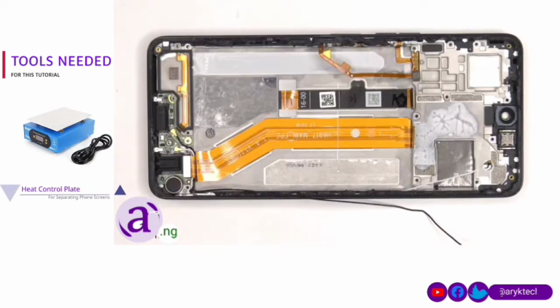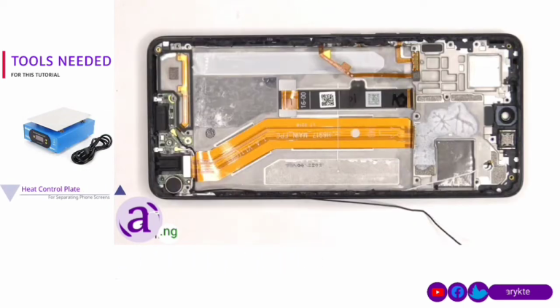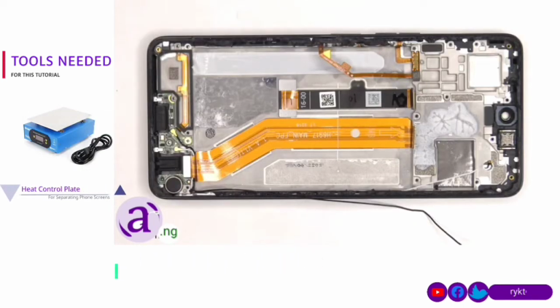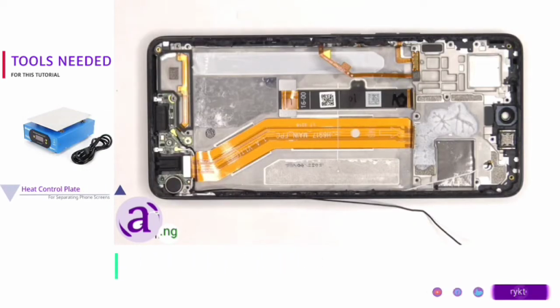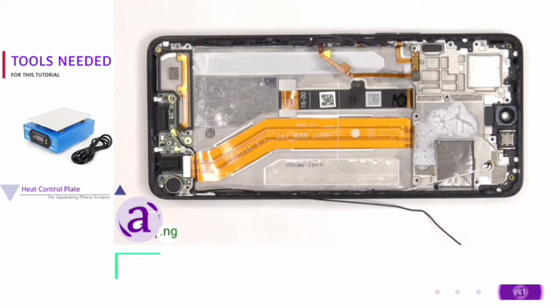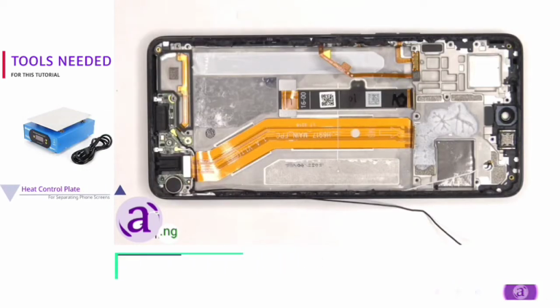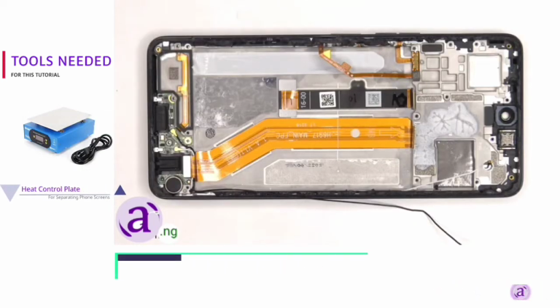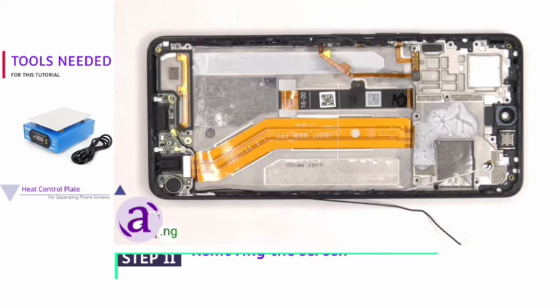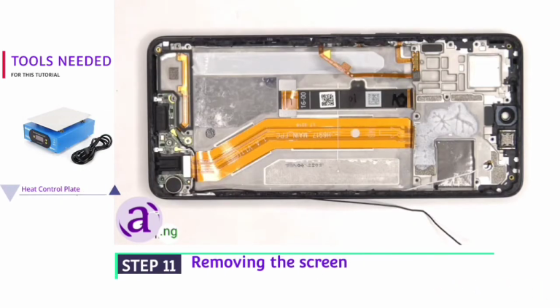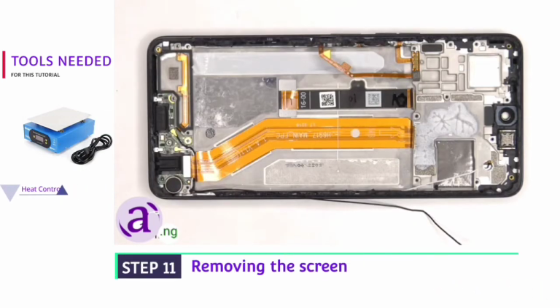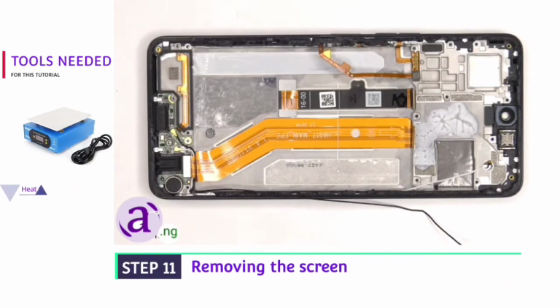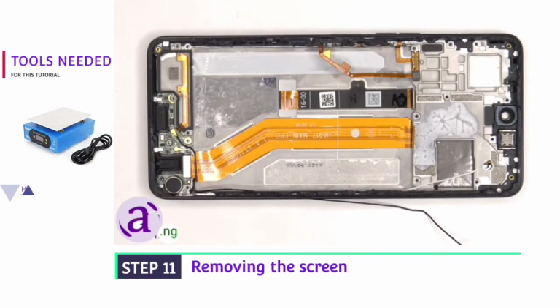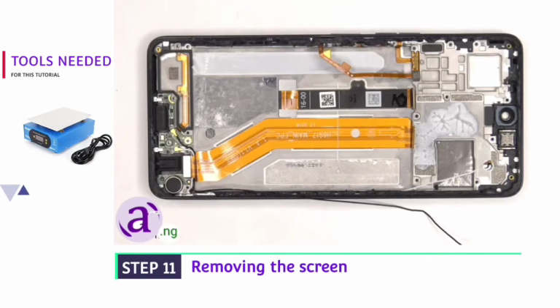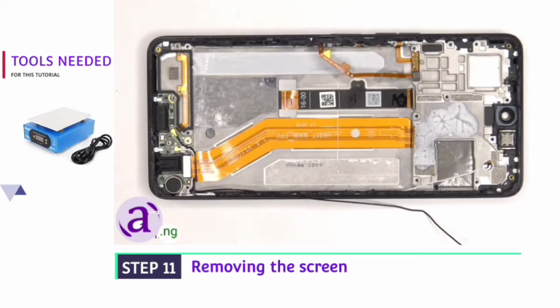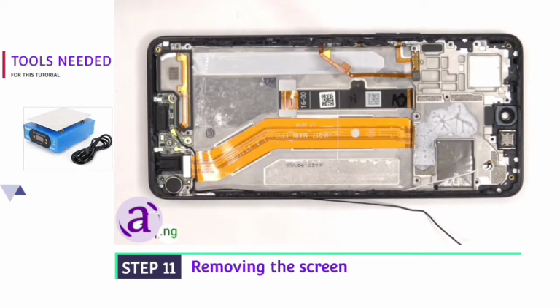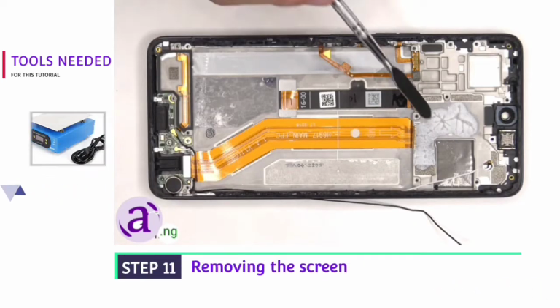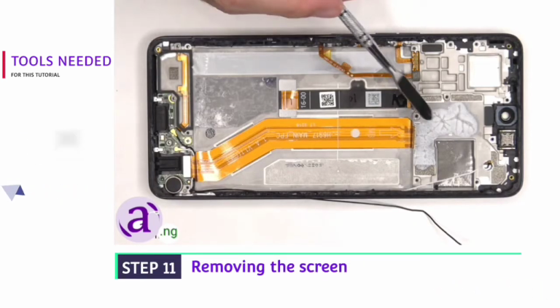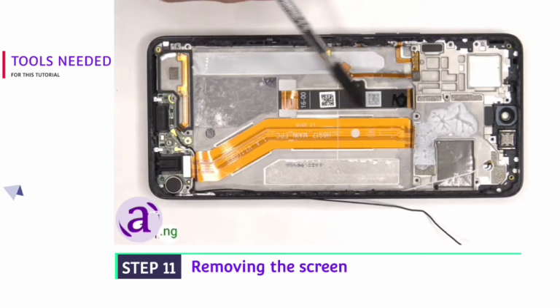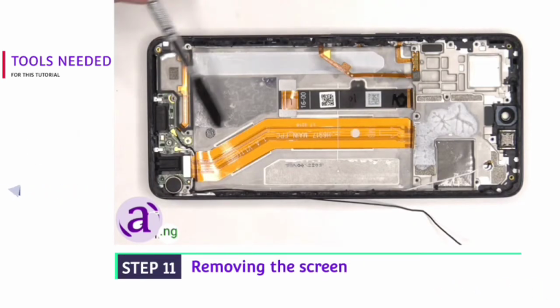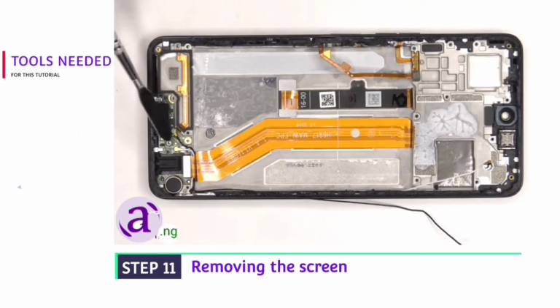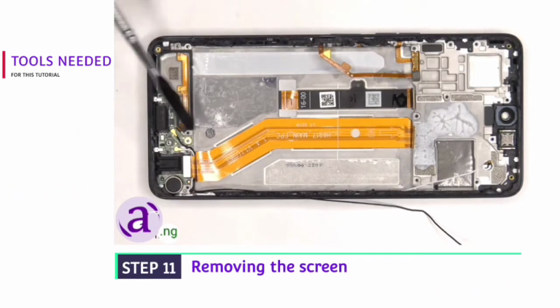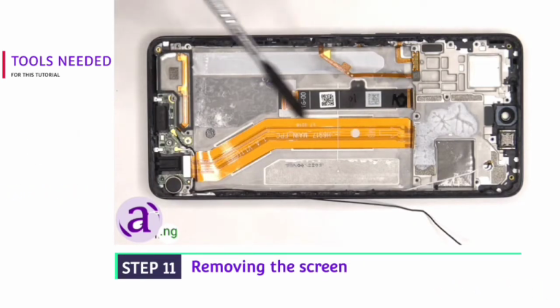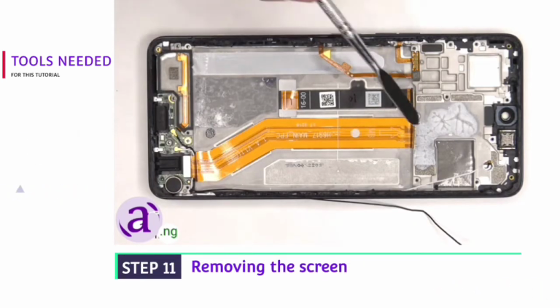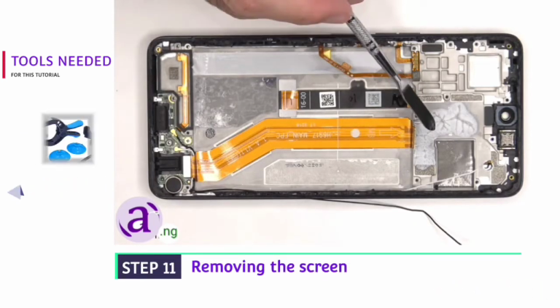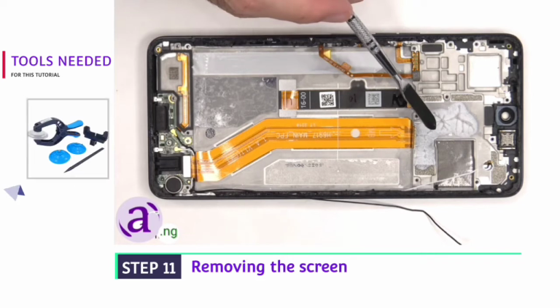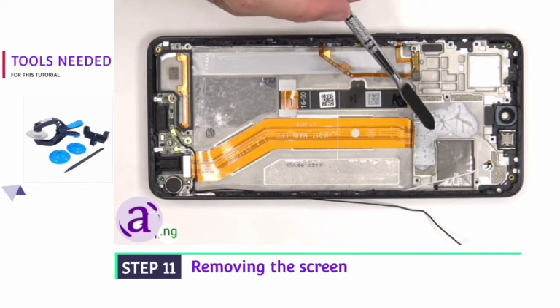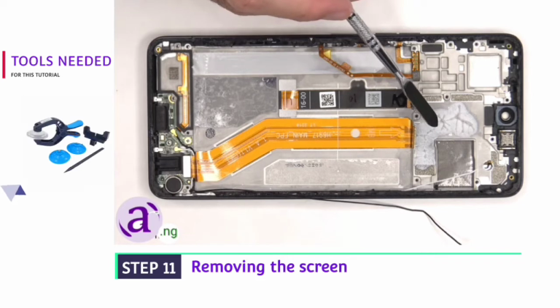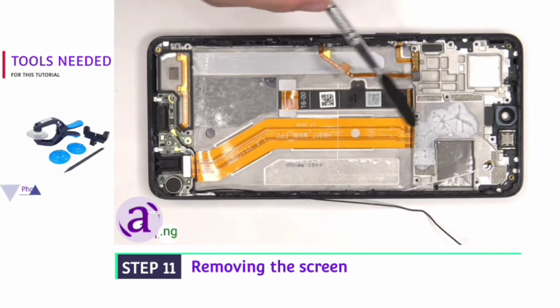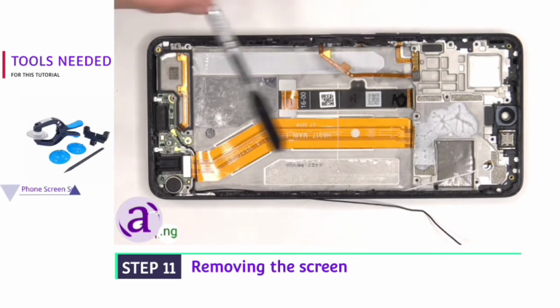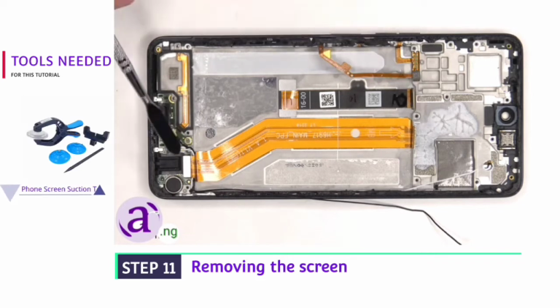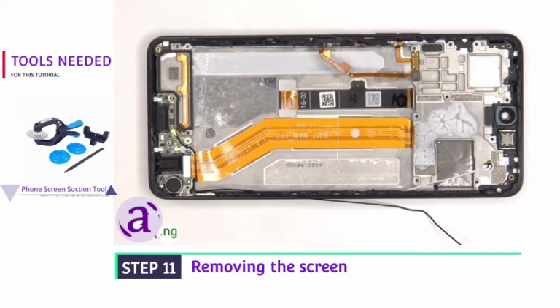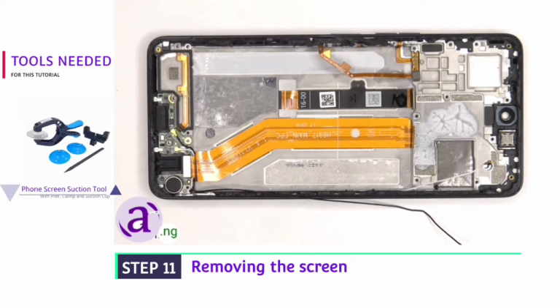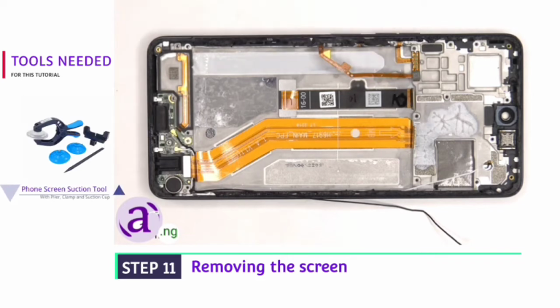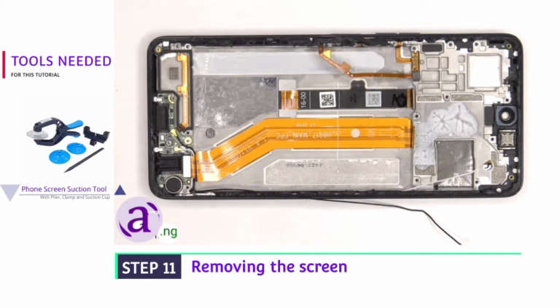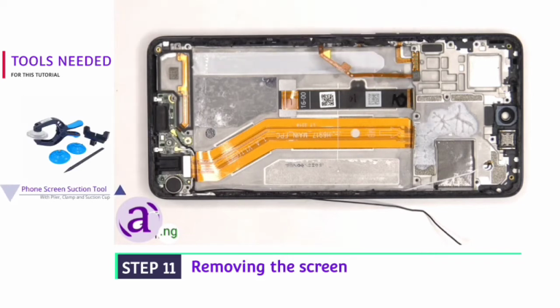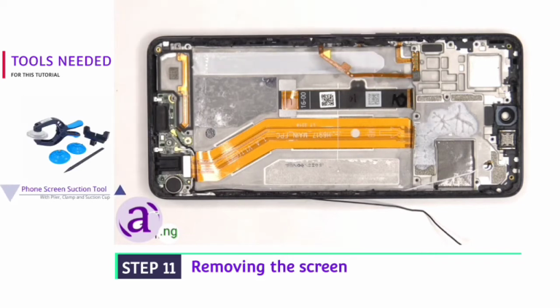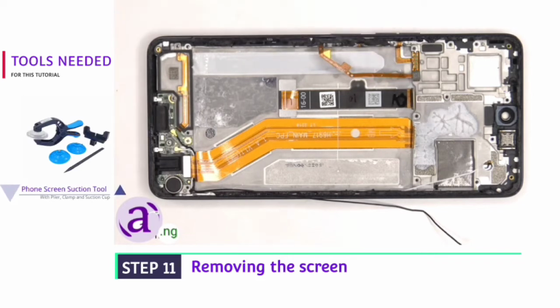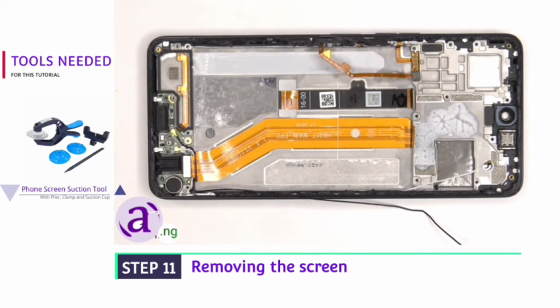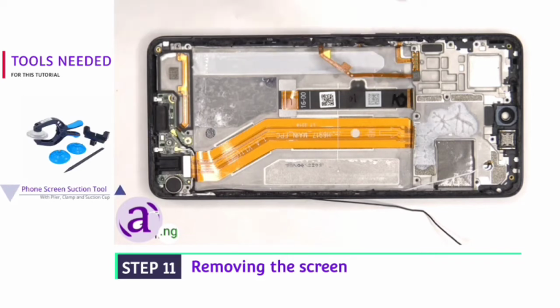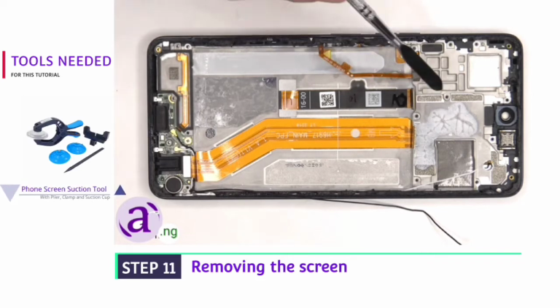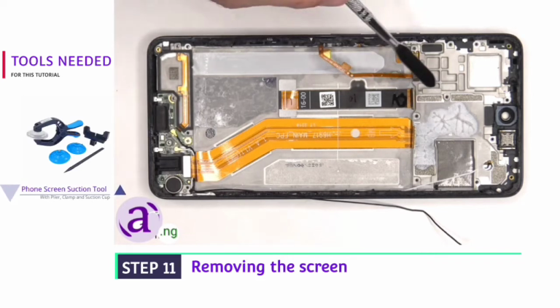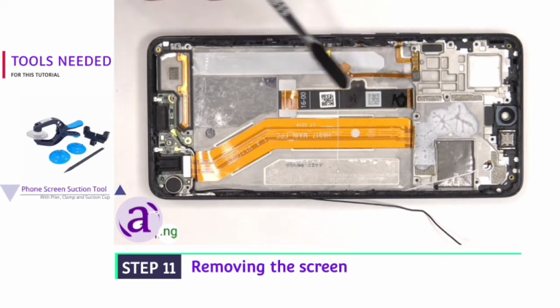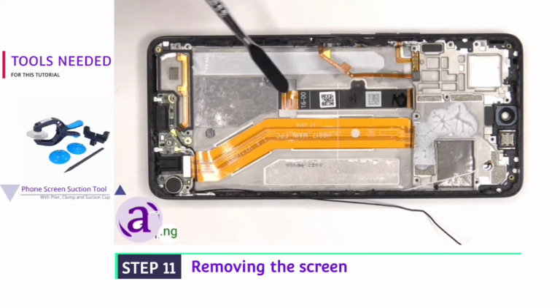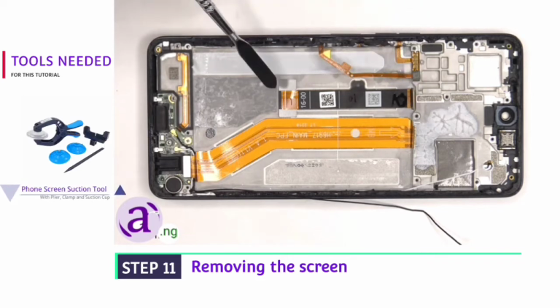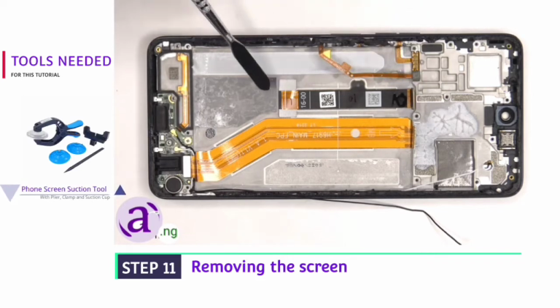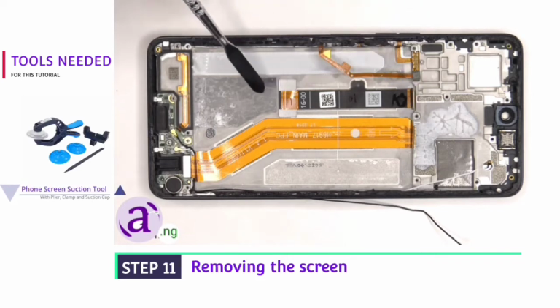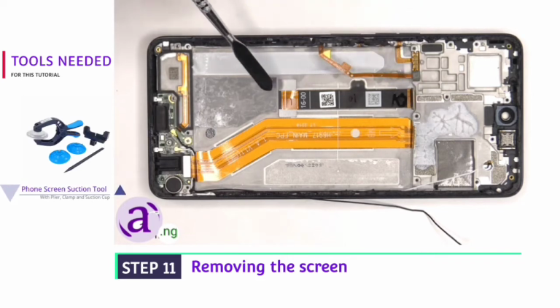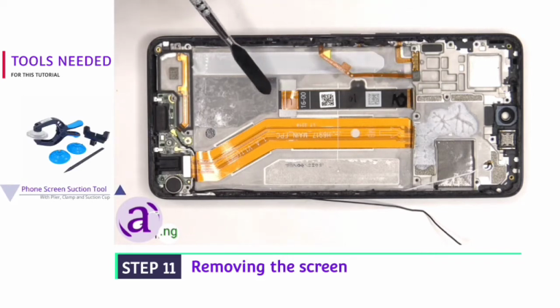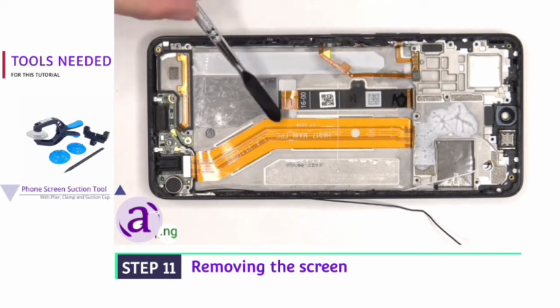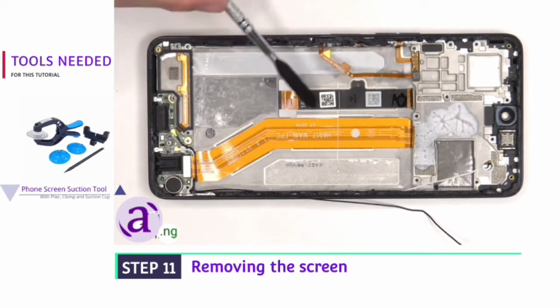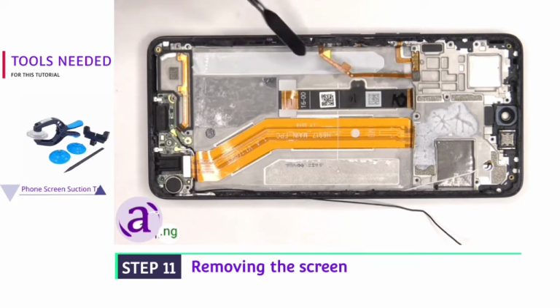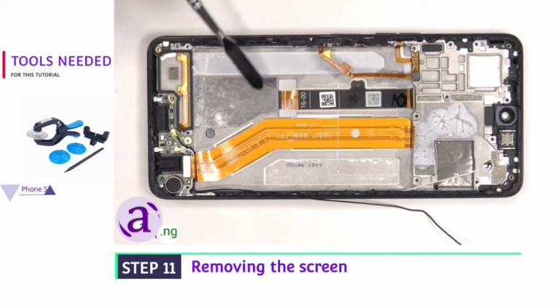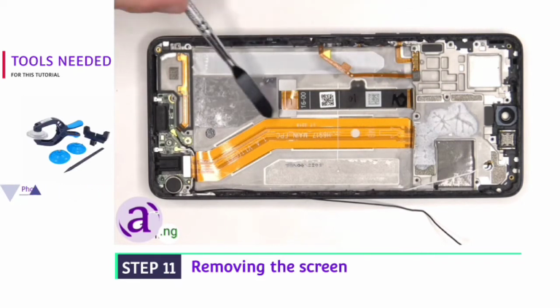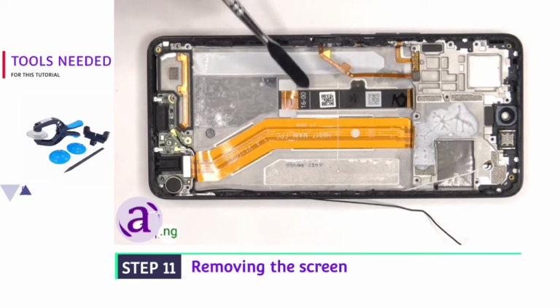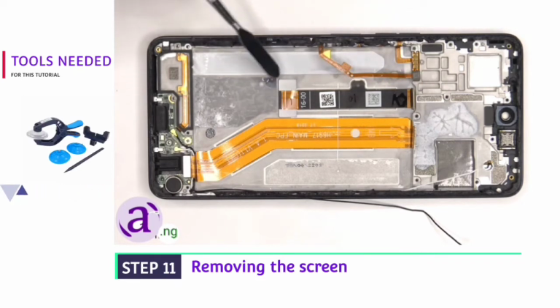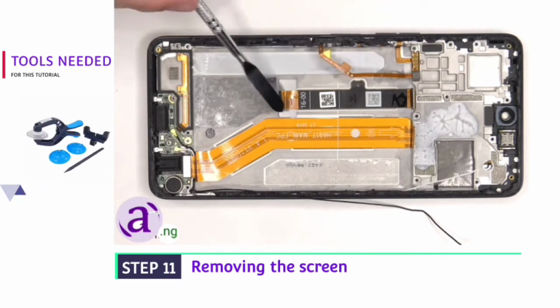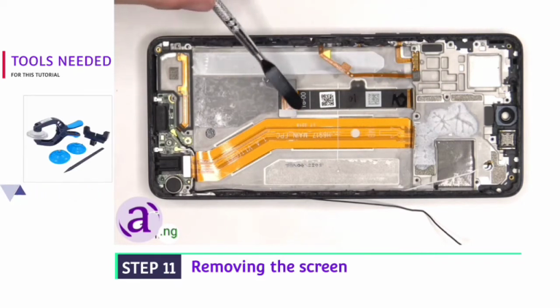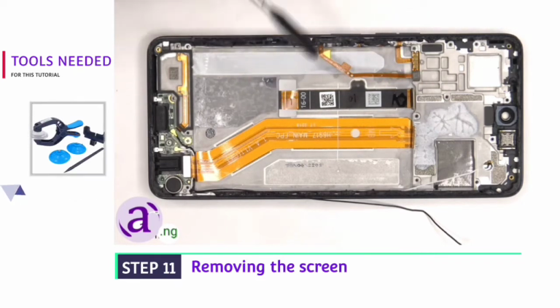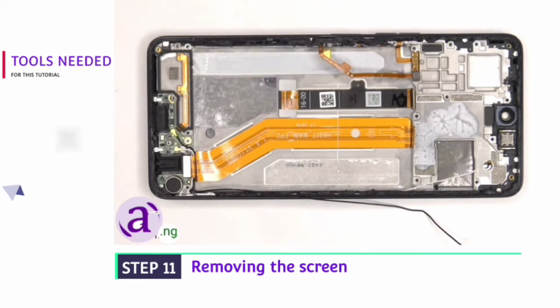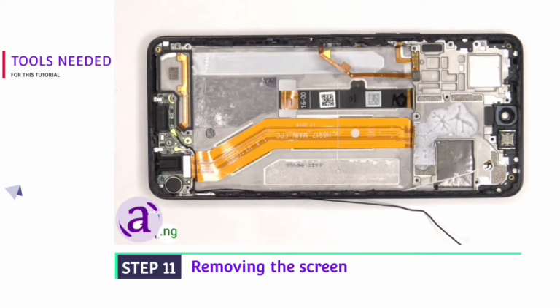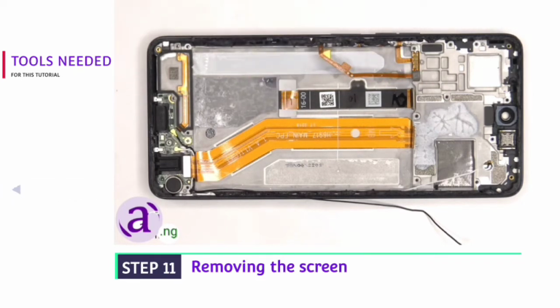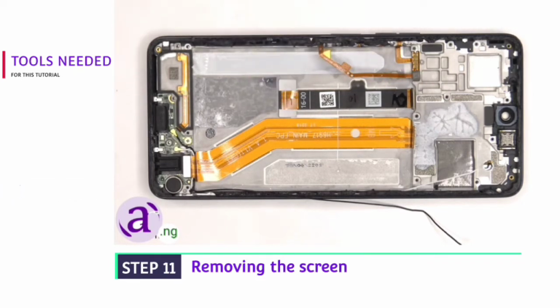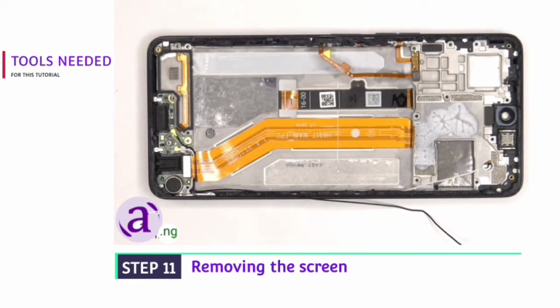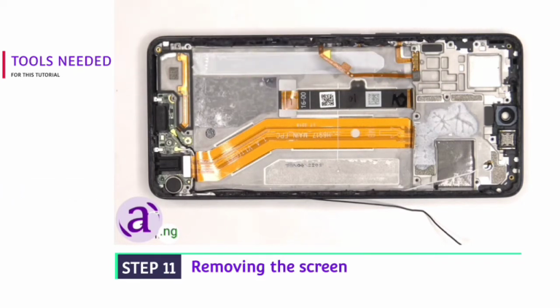Now that the battery has been removed, we can see the flex cable which connects the main board to the subboard, and the flex cable for the screen which is routed through an opening in the mid-frame.